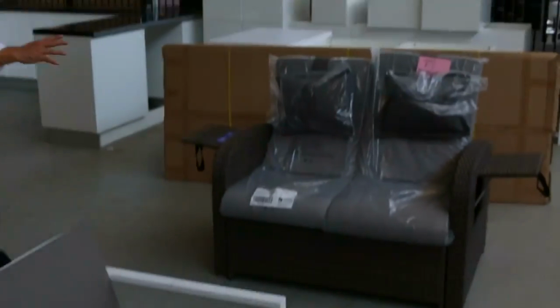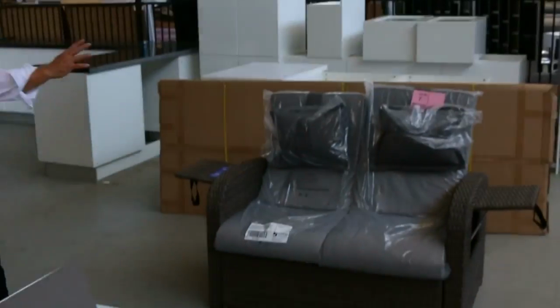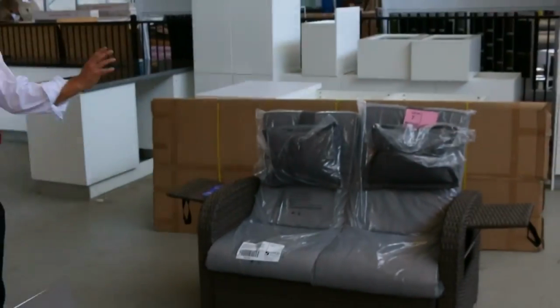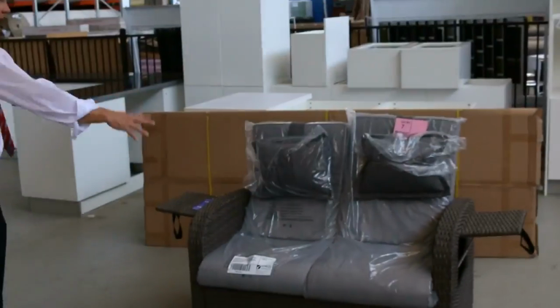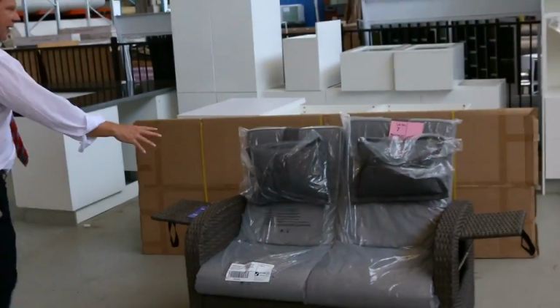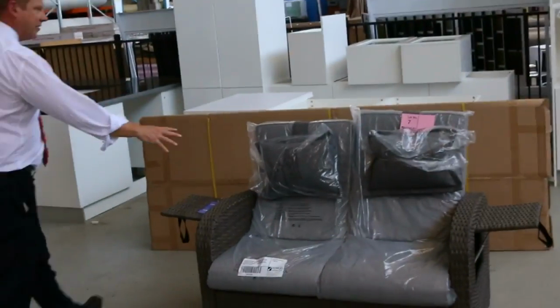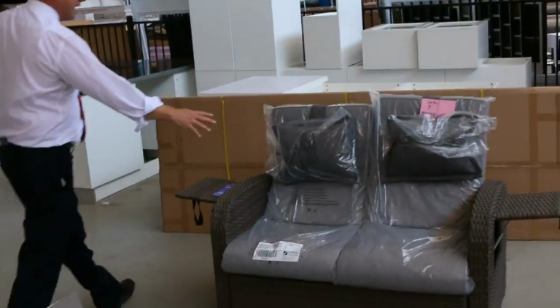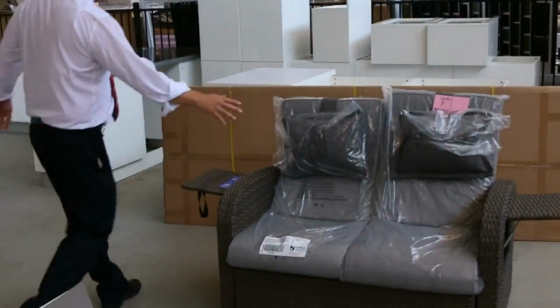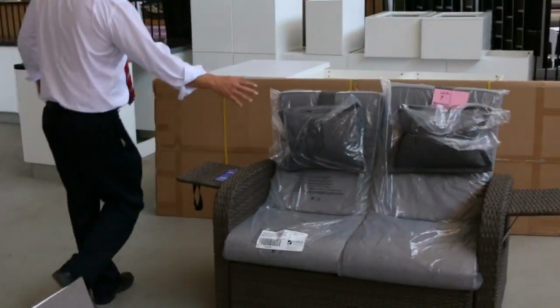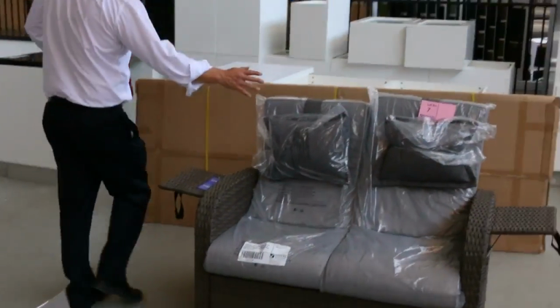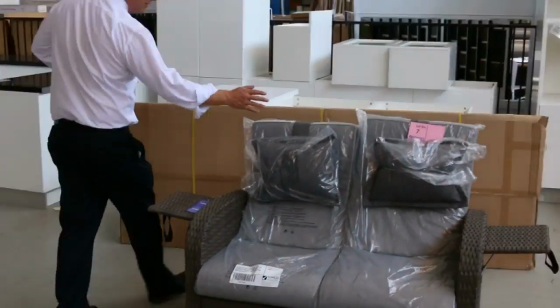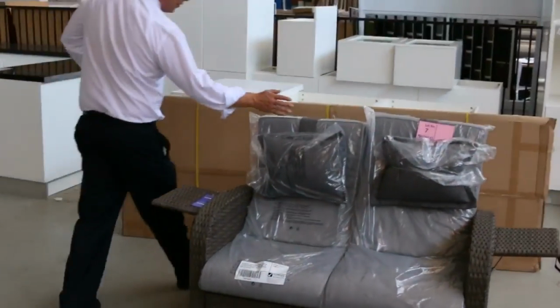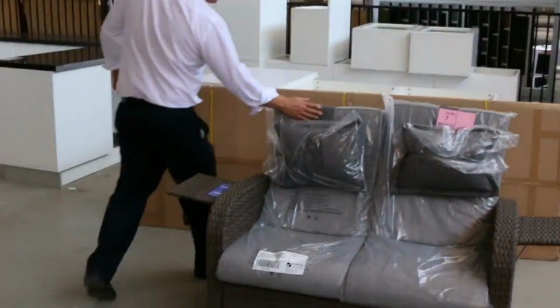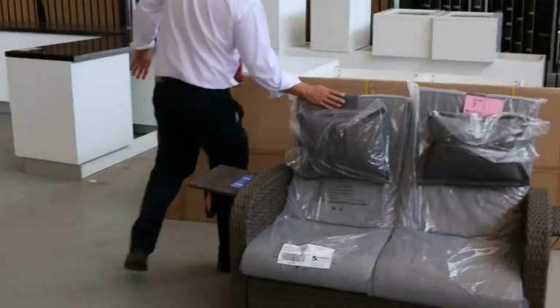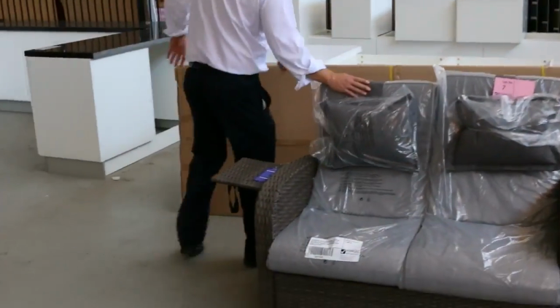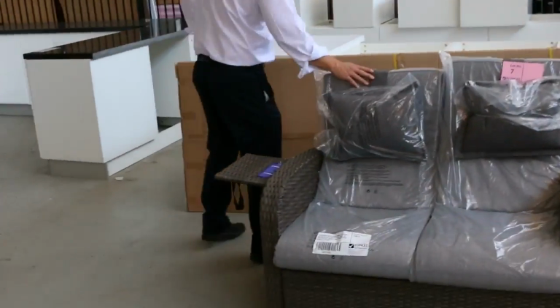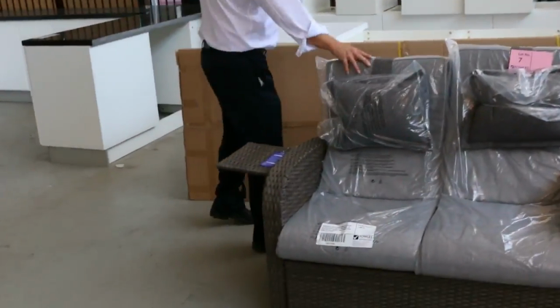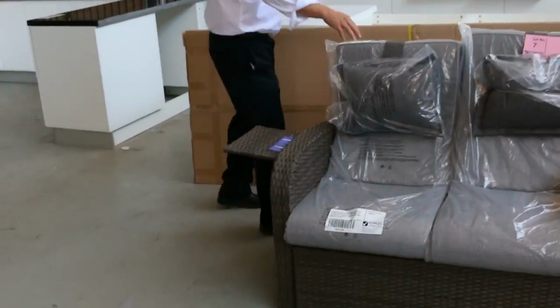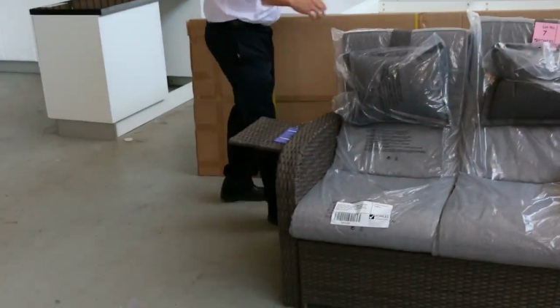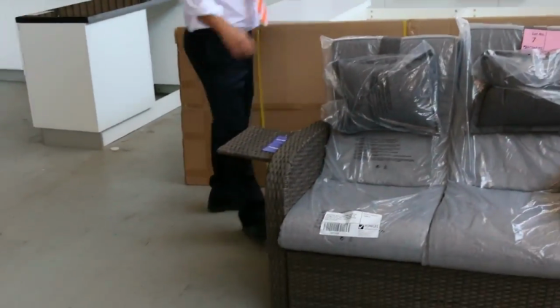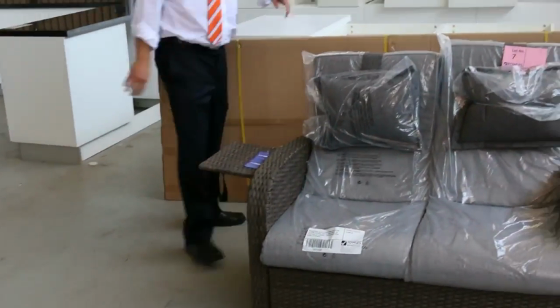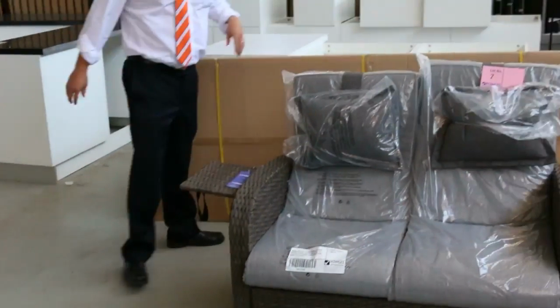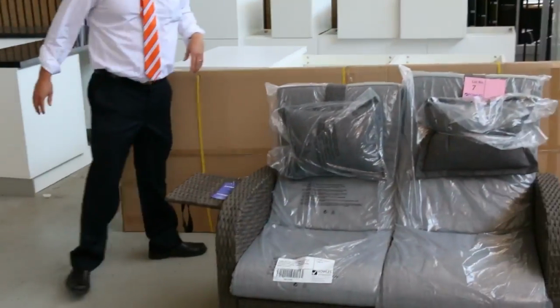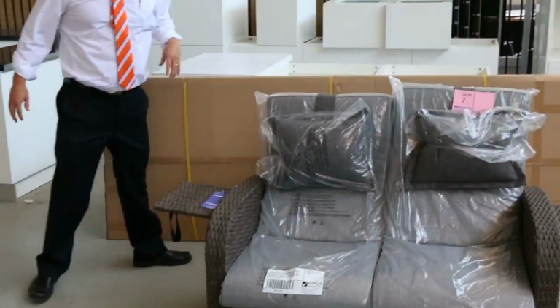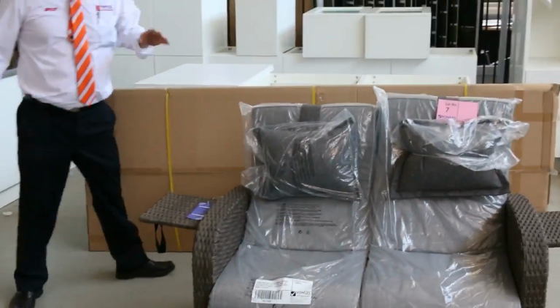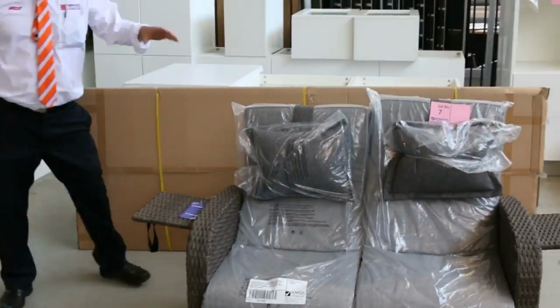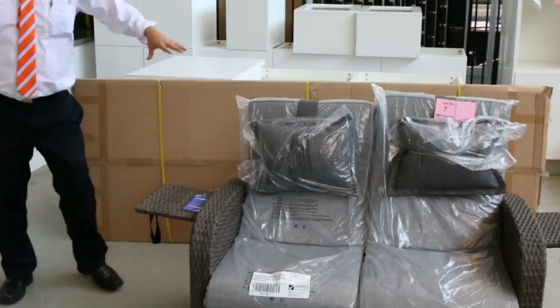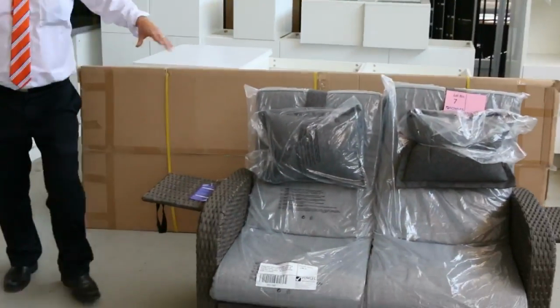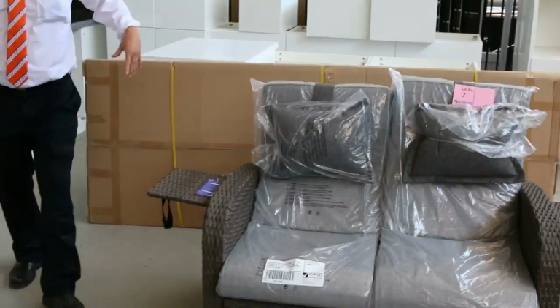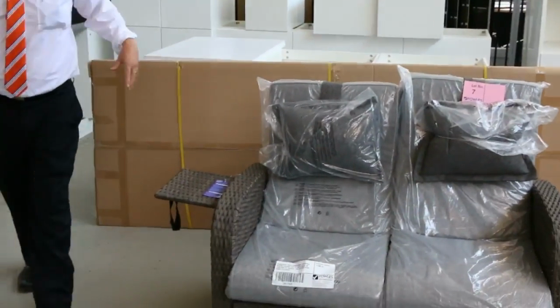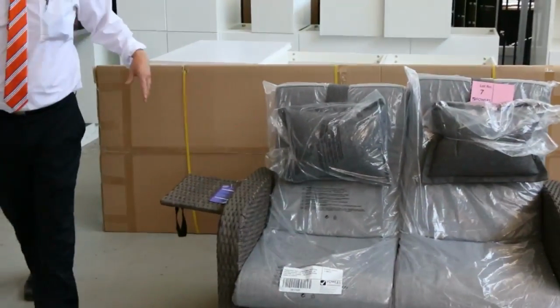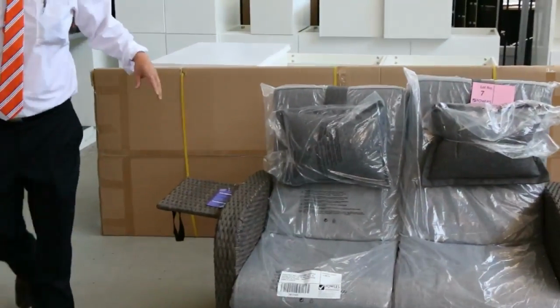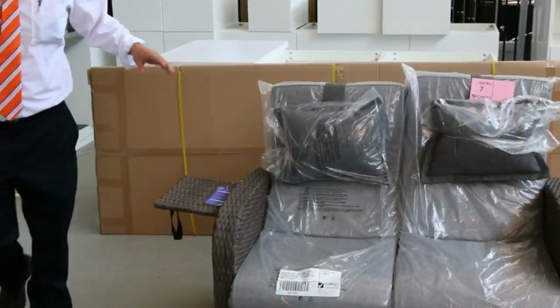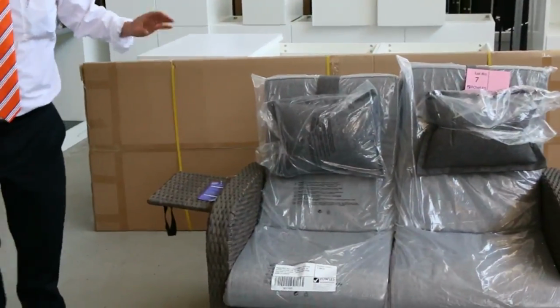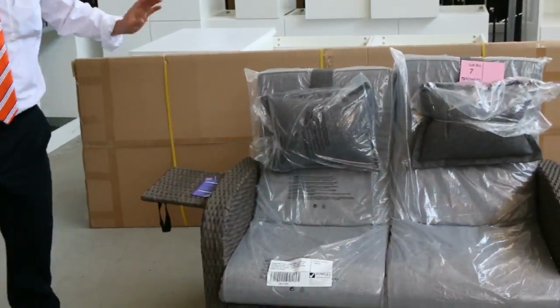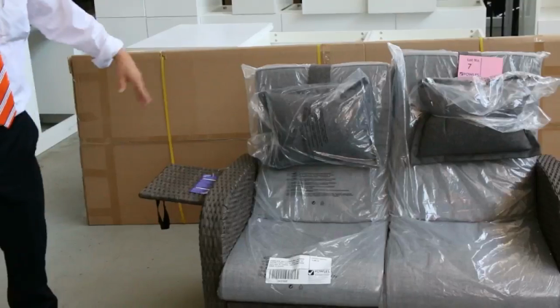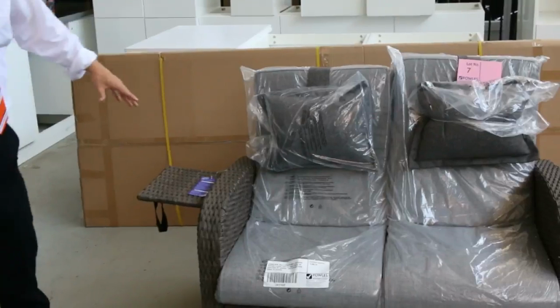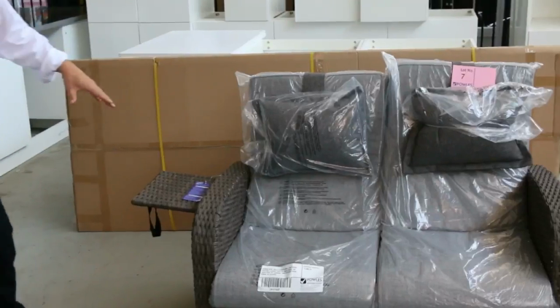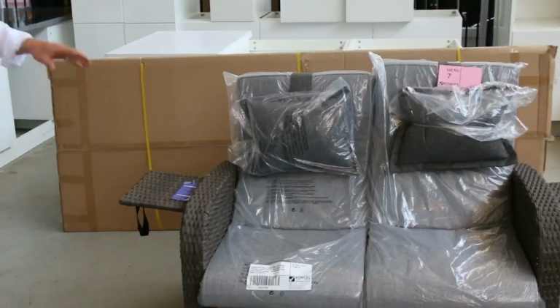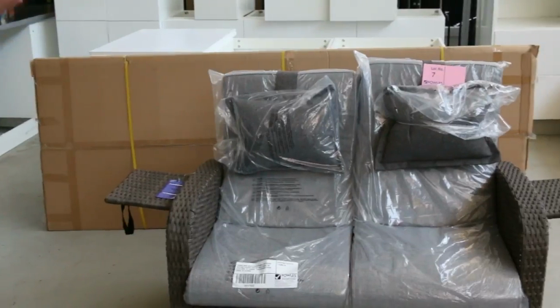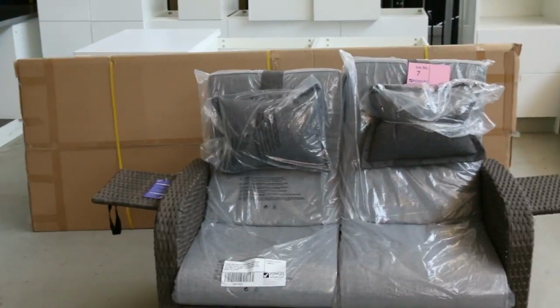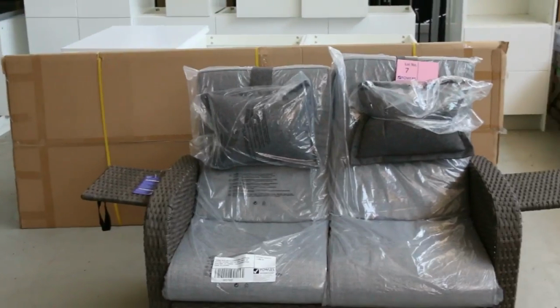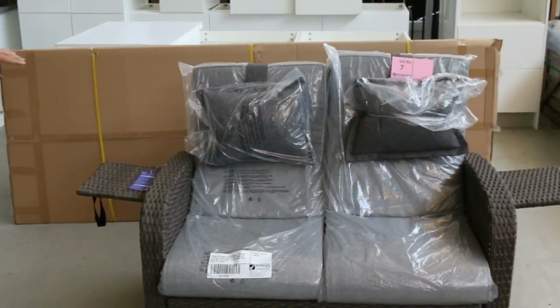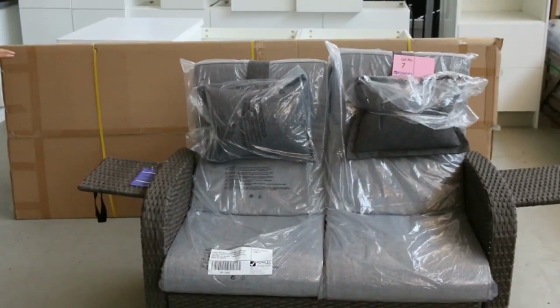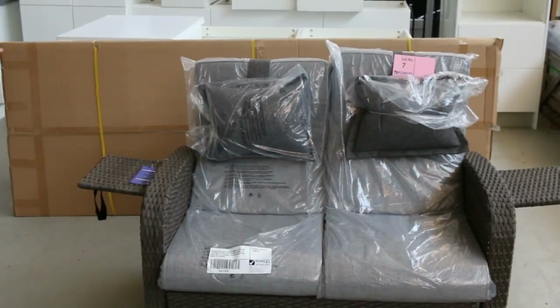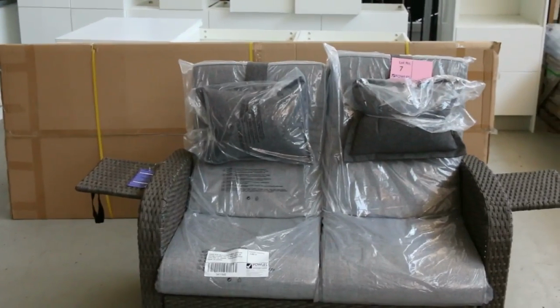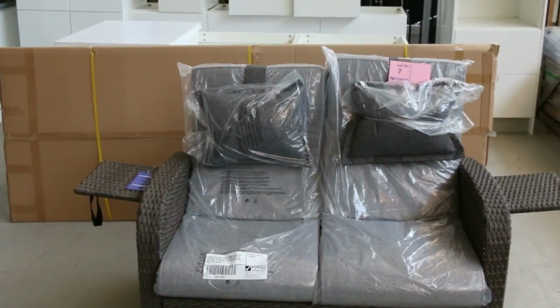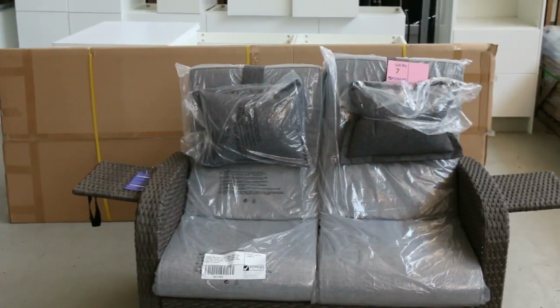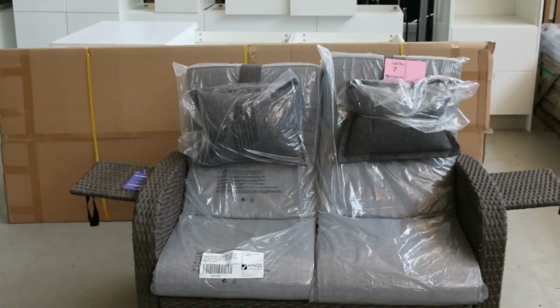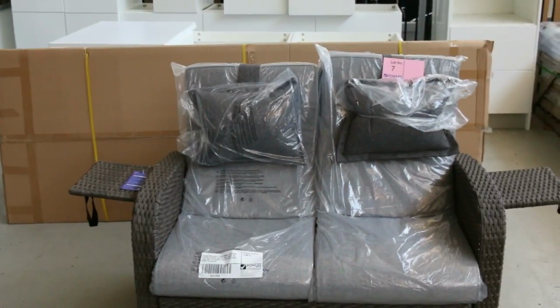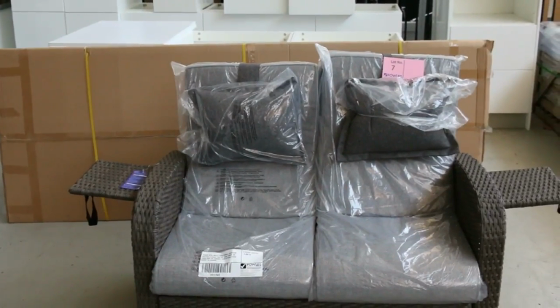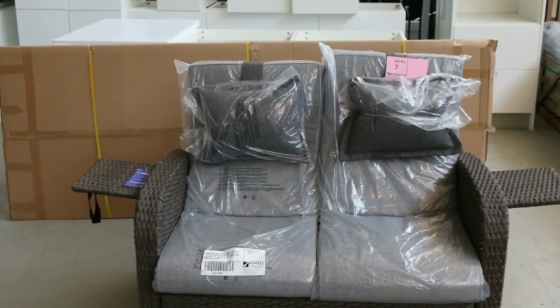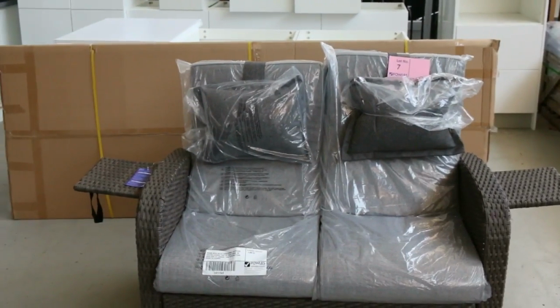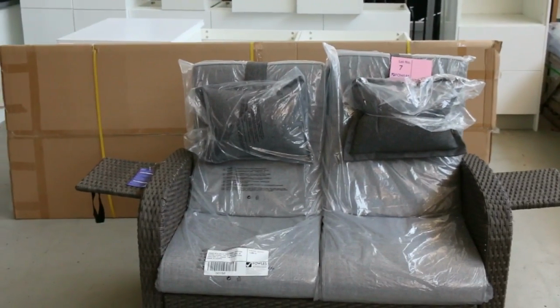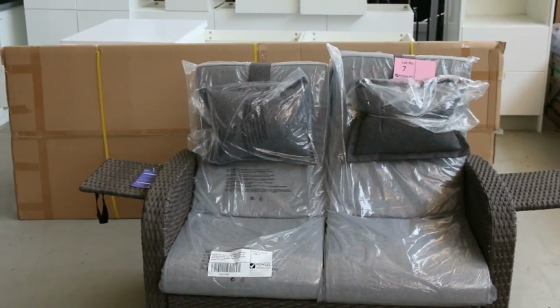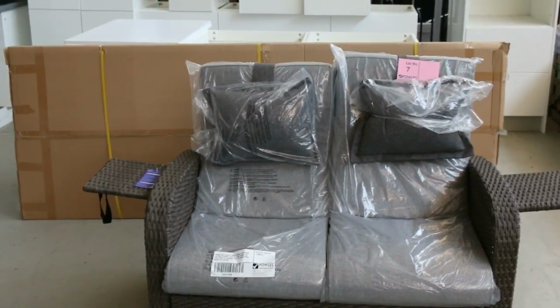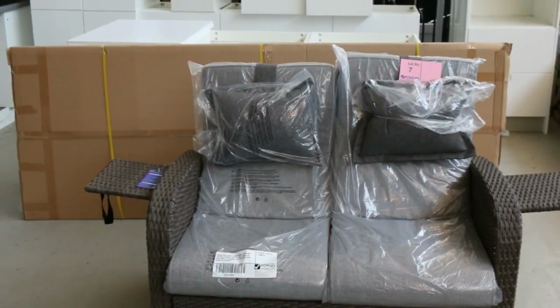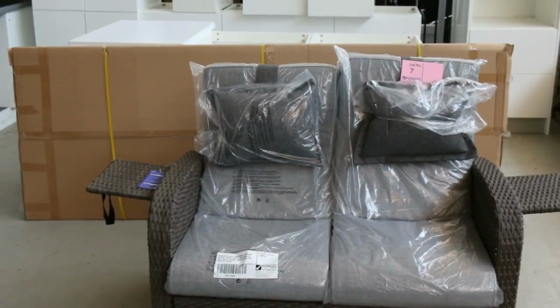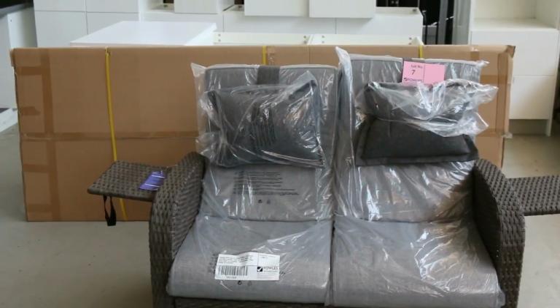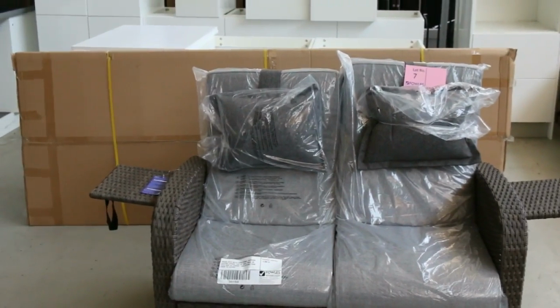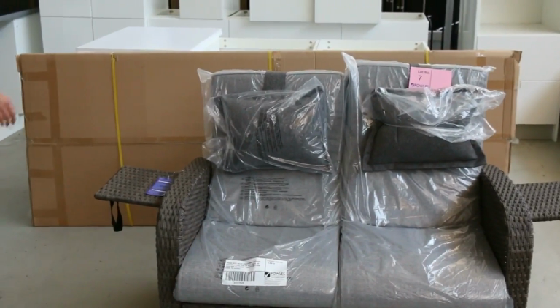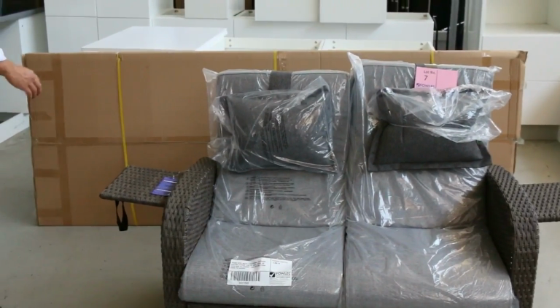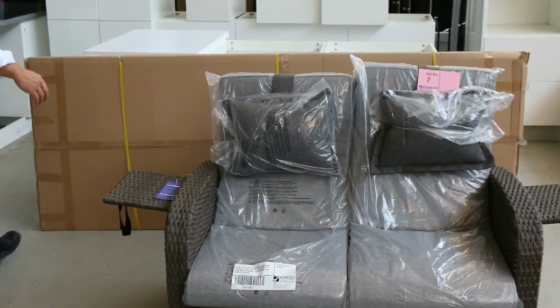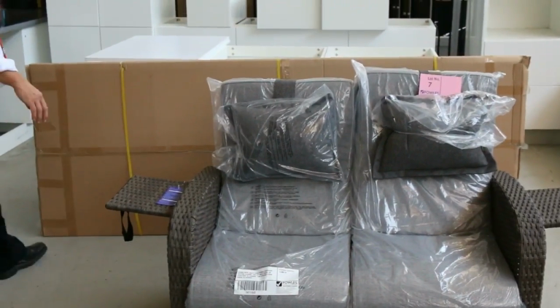We've also got one of these couches left. I think one sold last week for about the $350 mark. It's got the recliners, it's got the pop-up tables at the side. Nice little unit there.